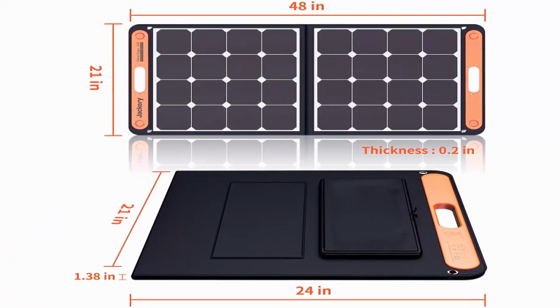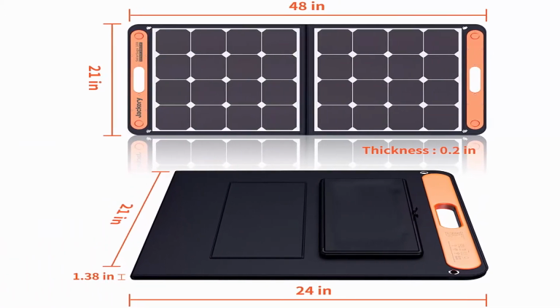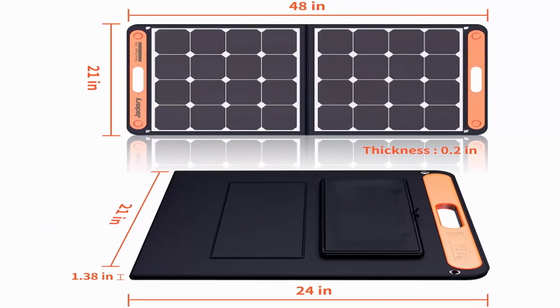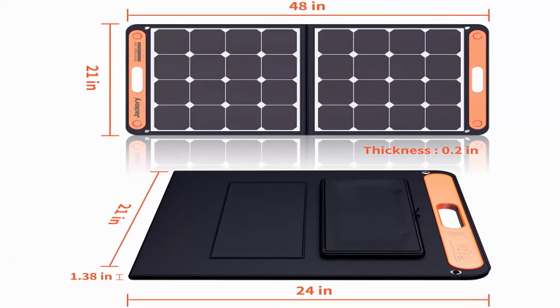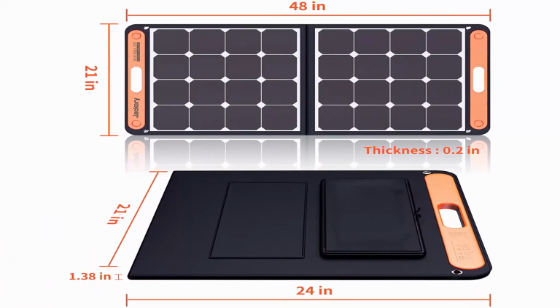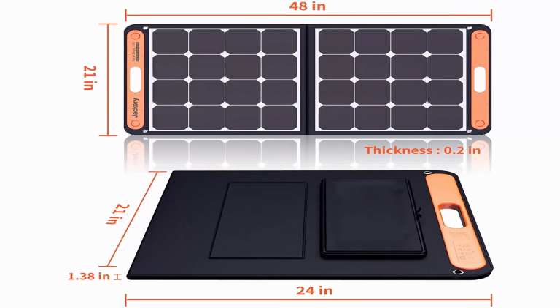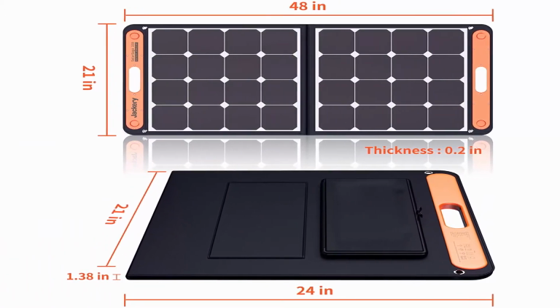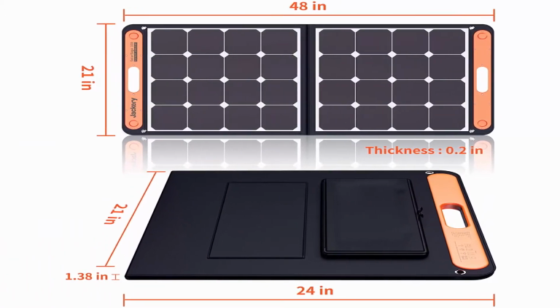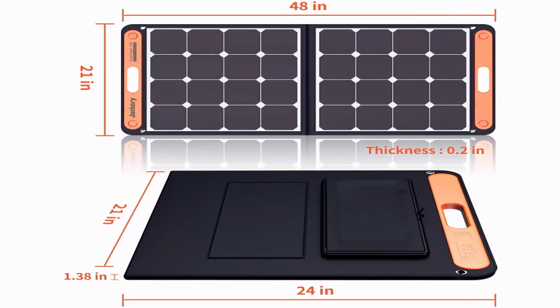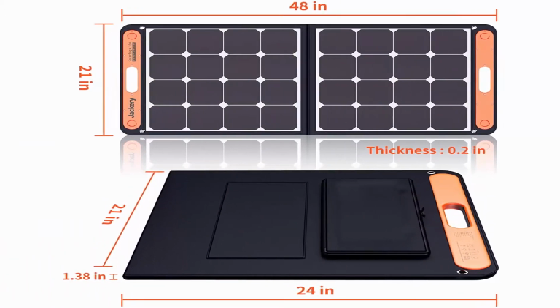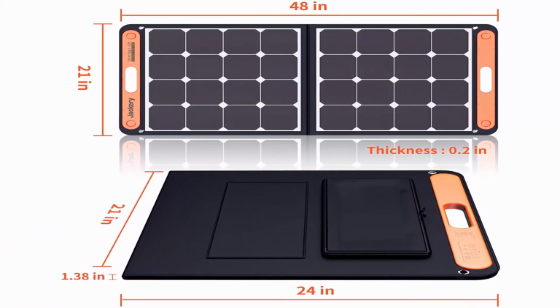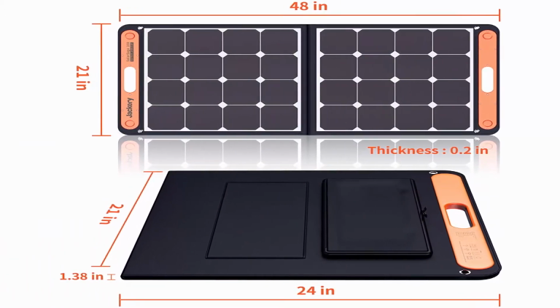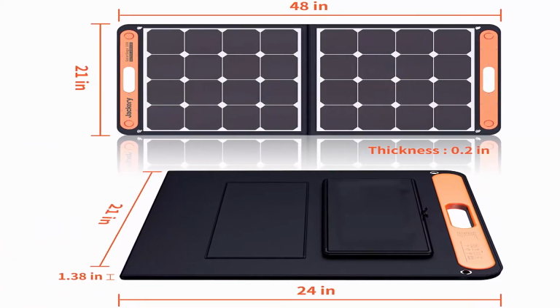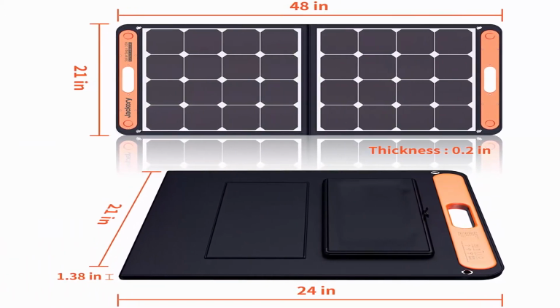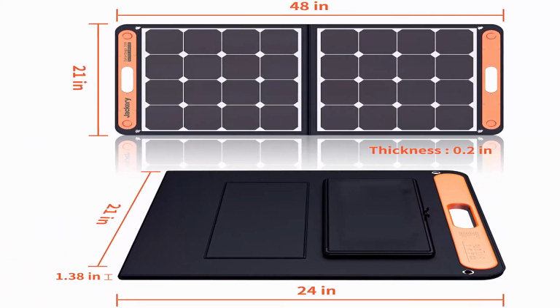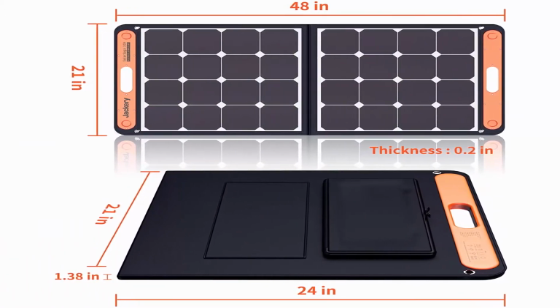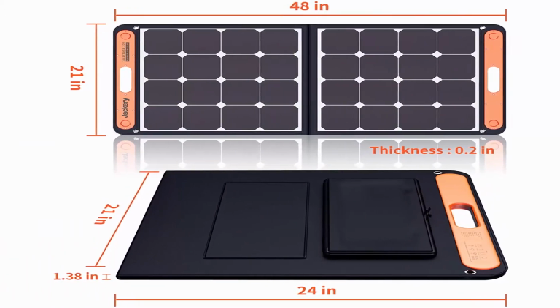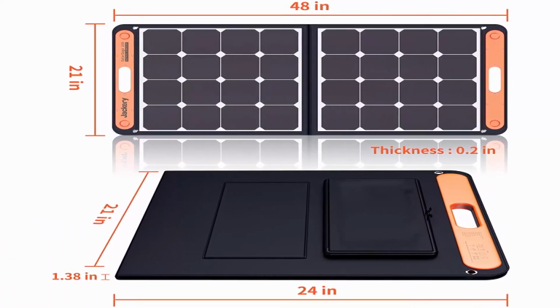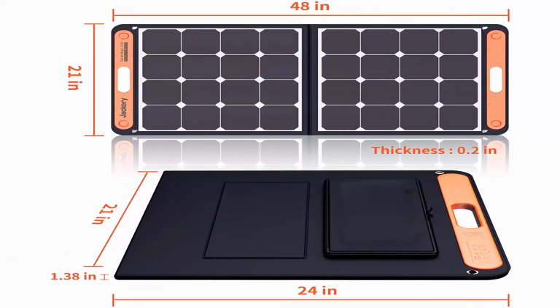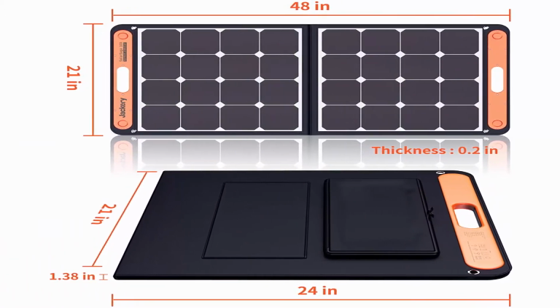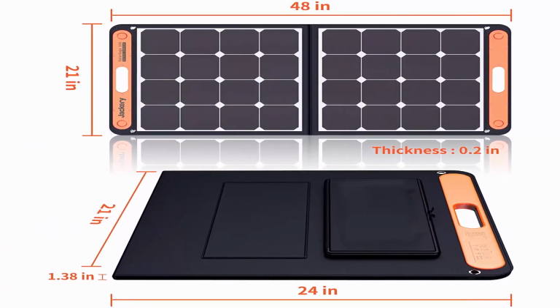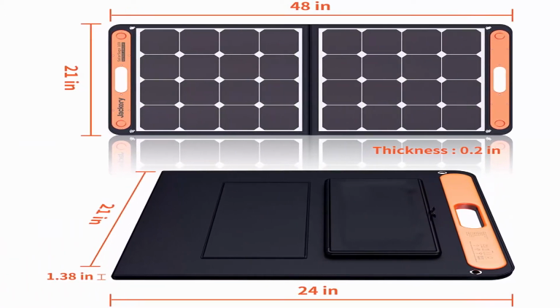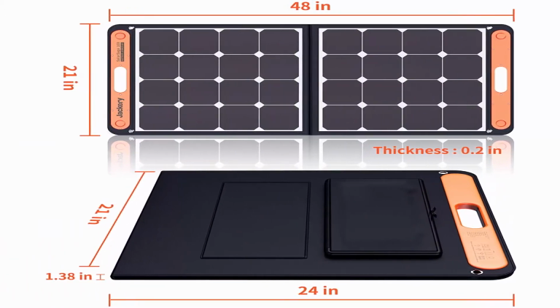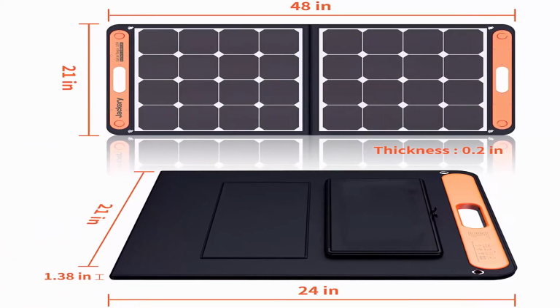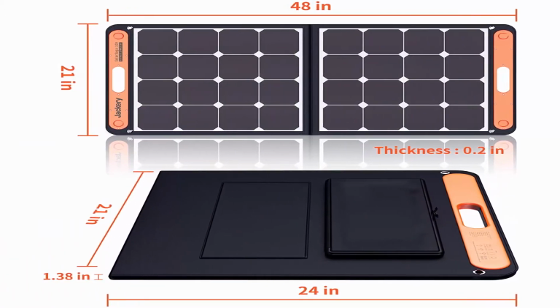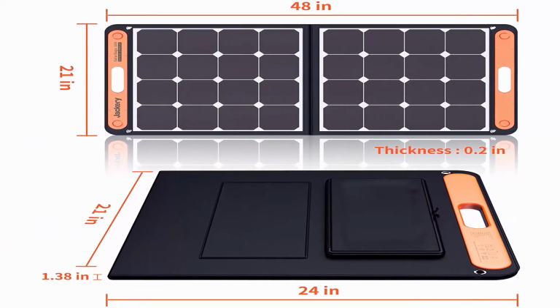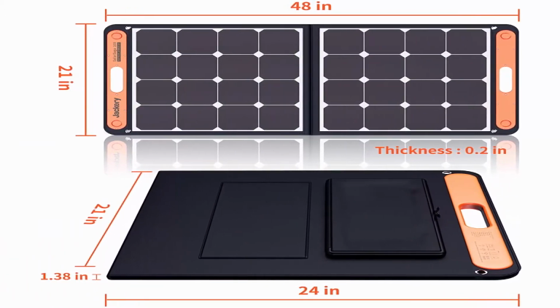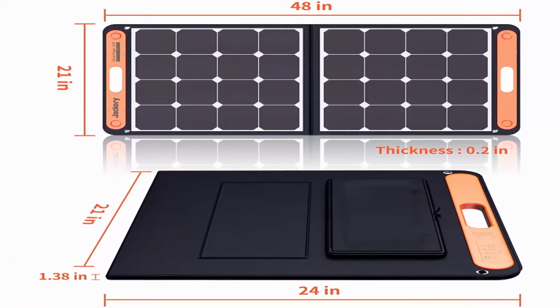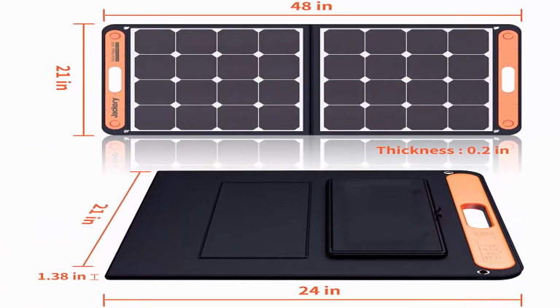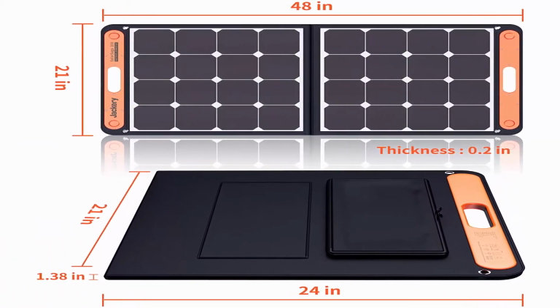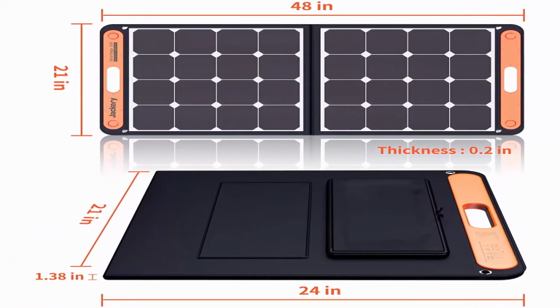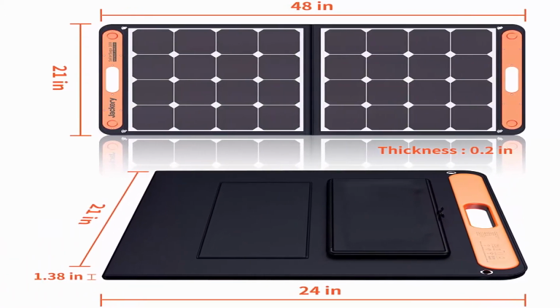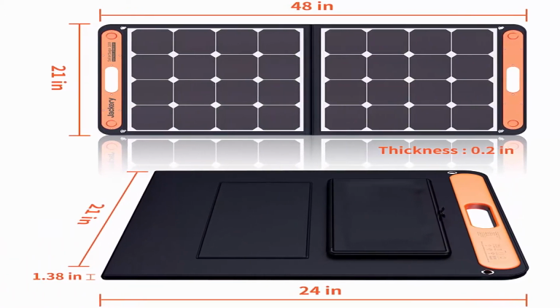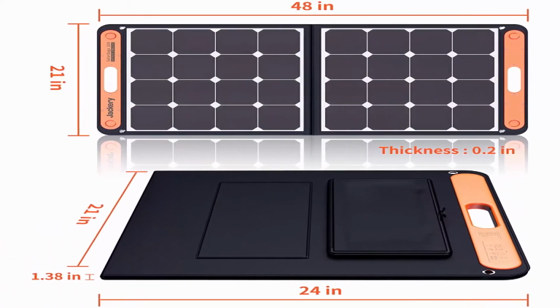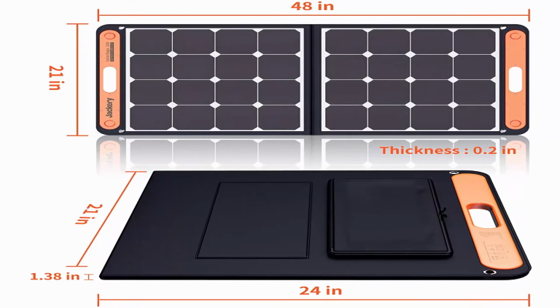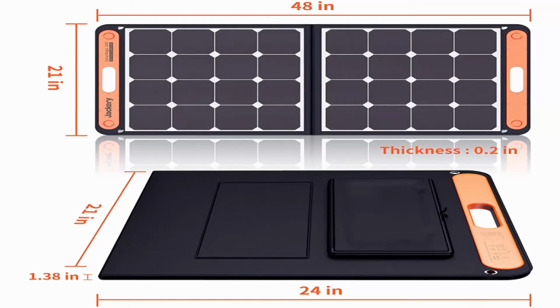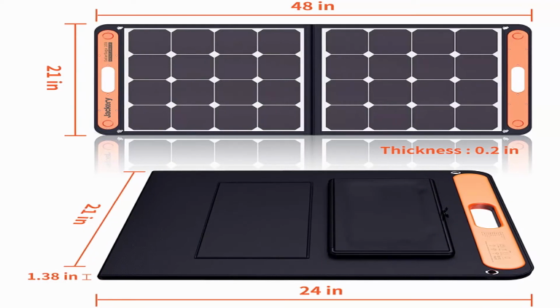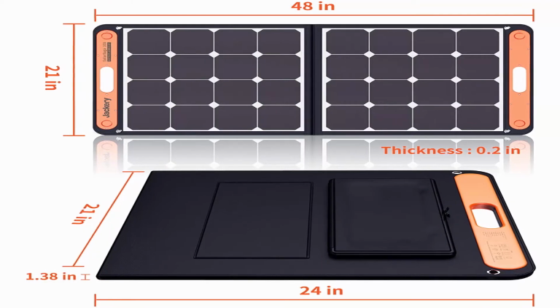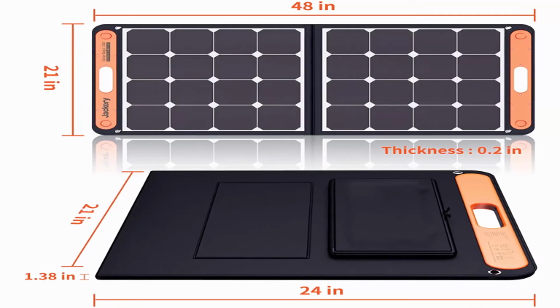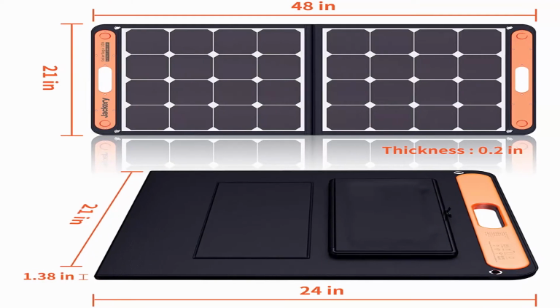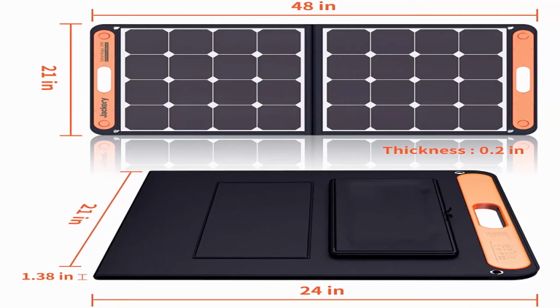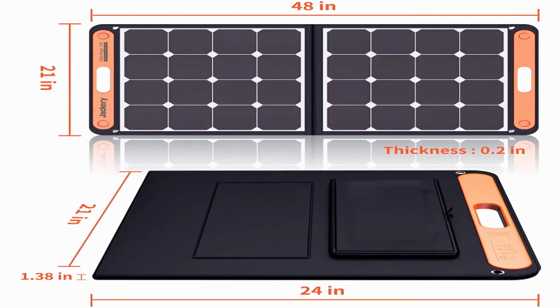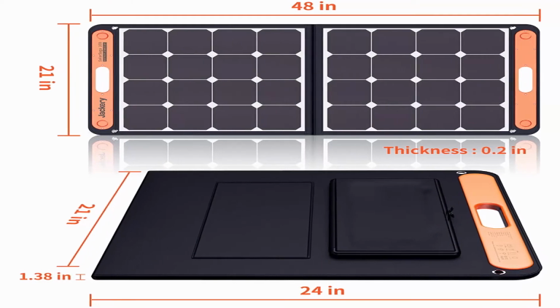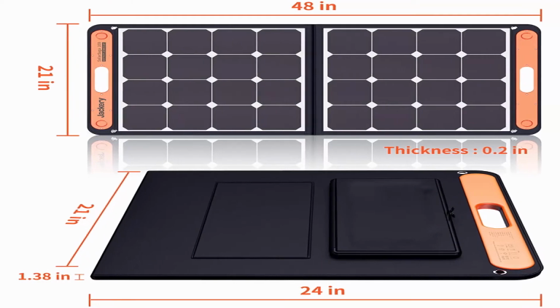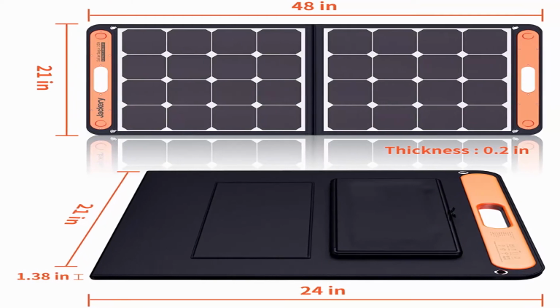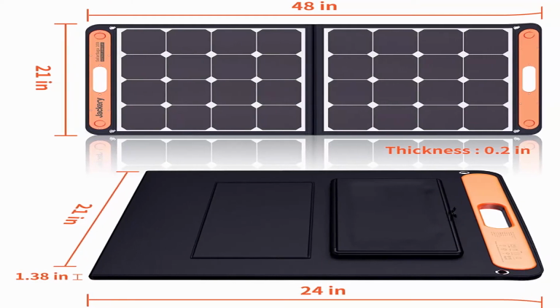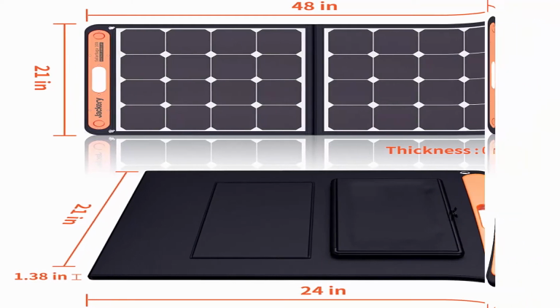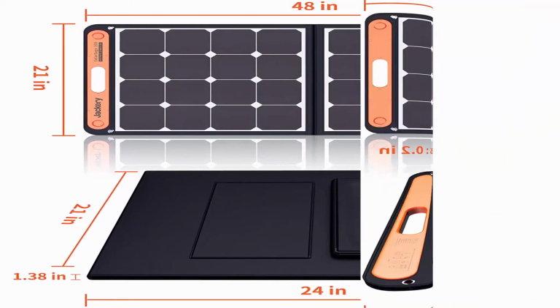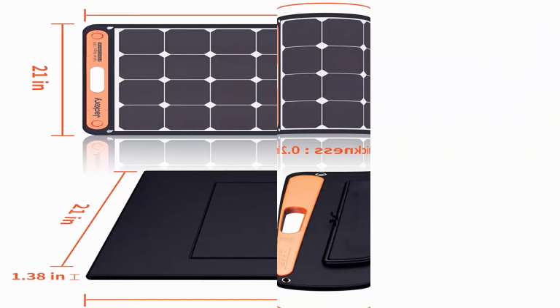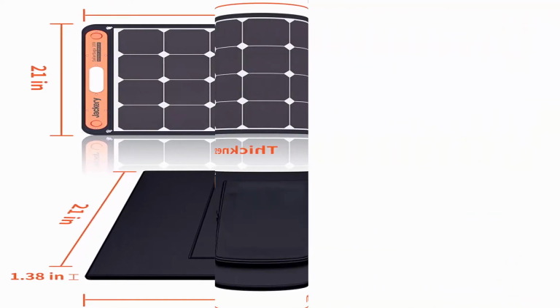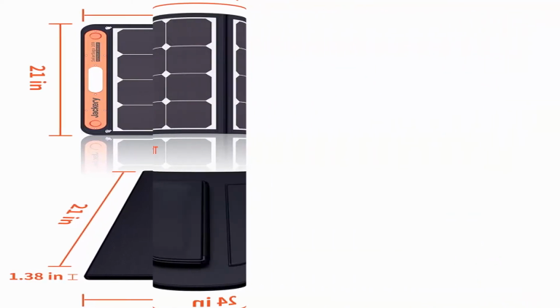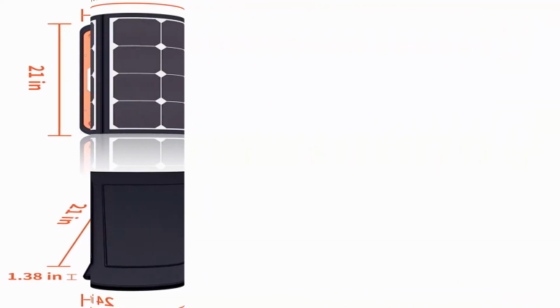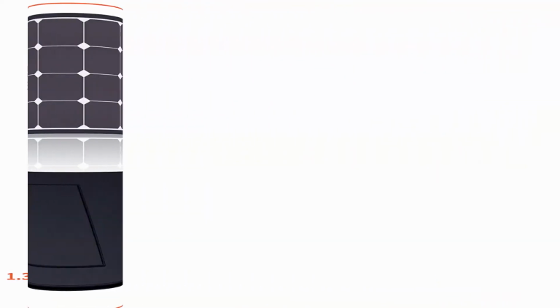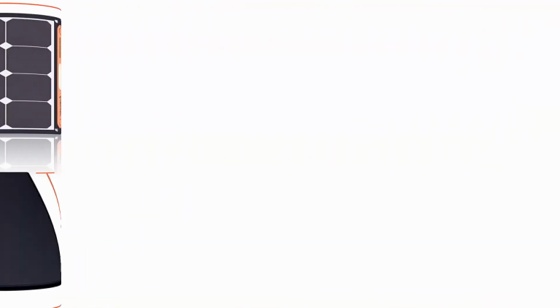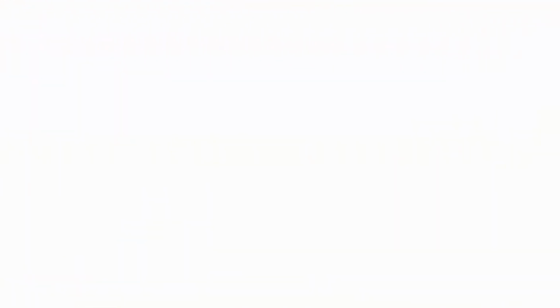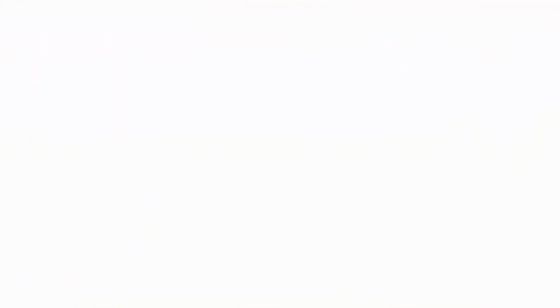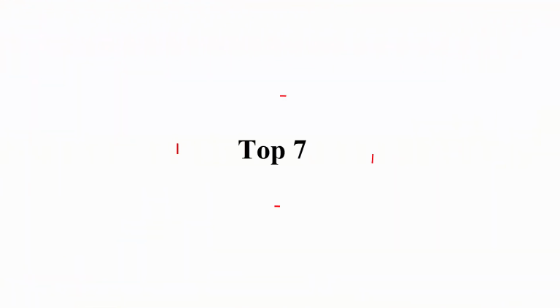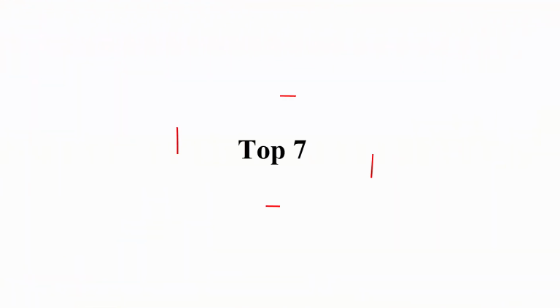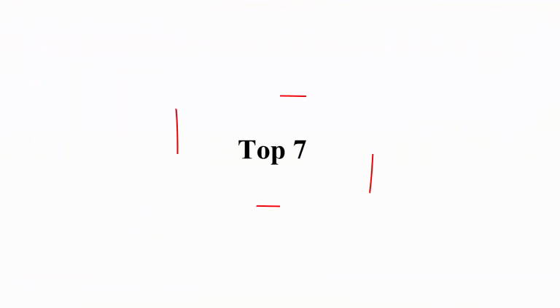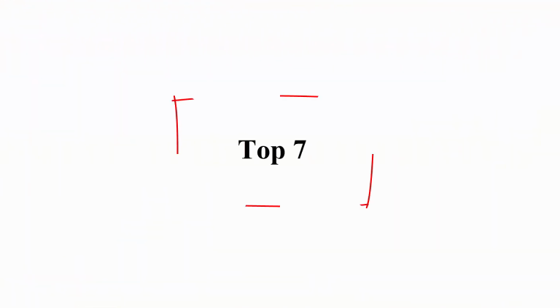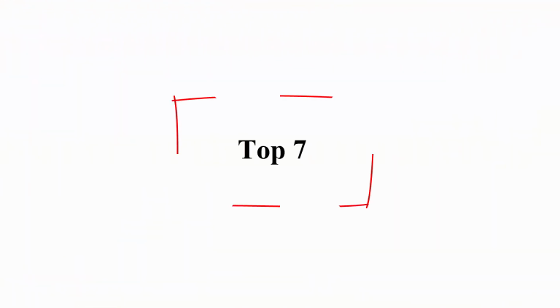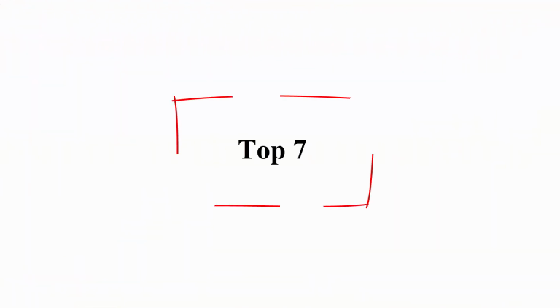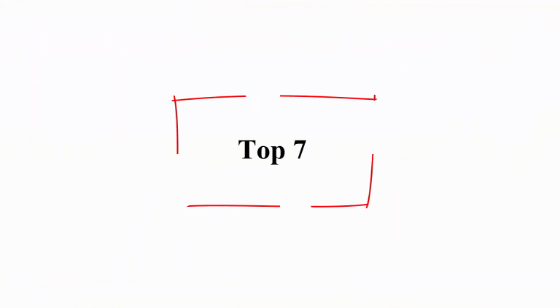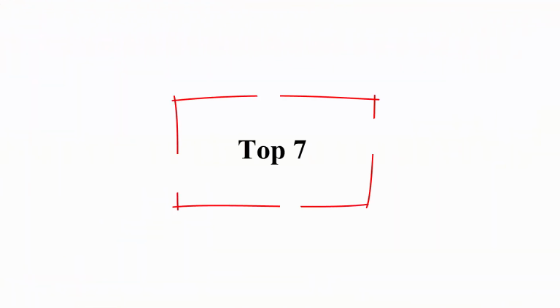What's included? One Jackery Solar Saga 100W Solar Panel. Top 7.